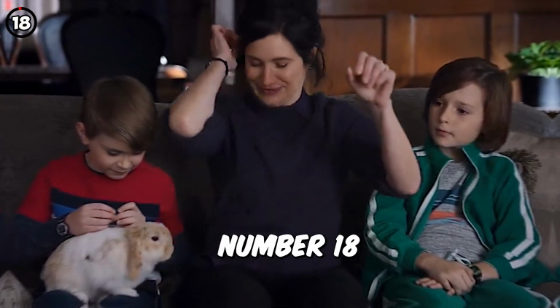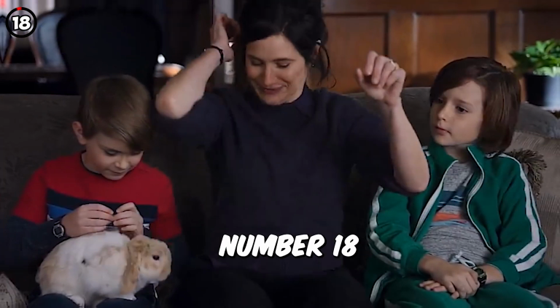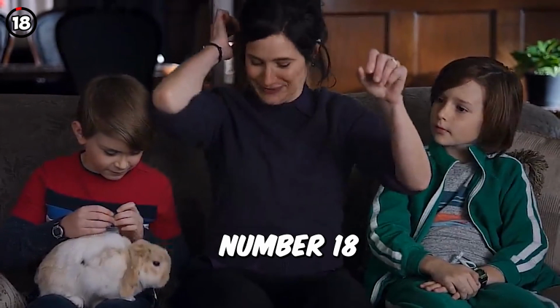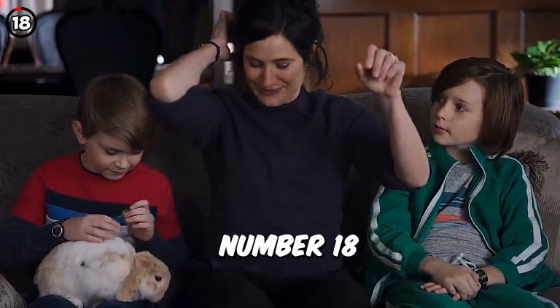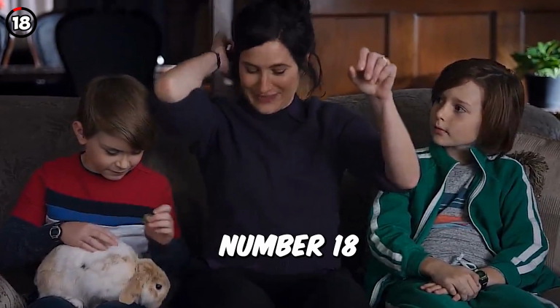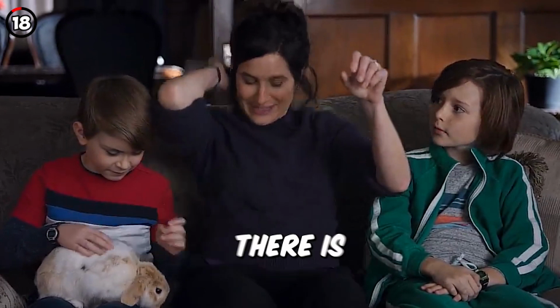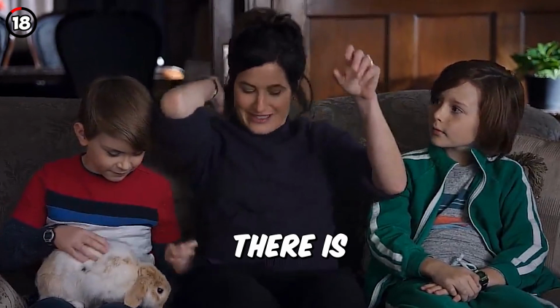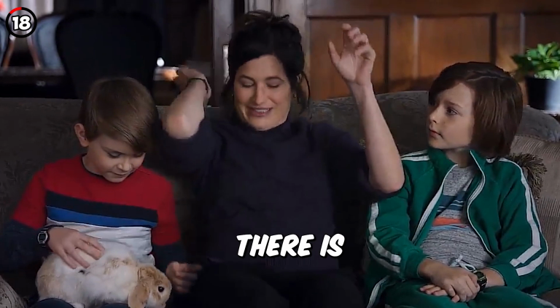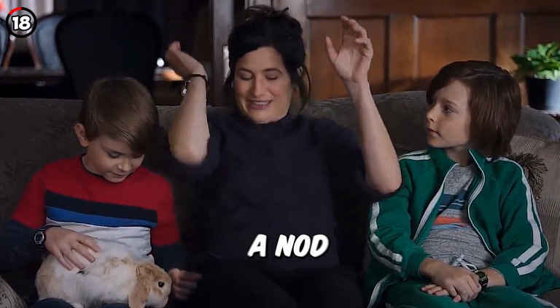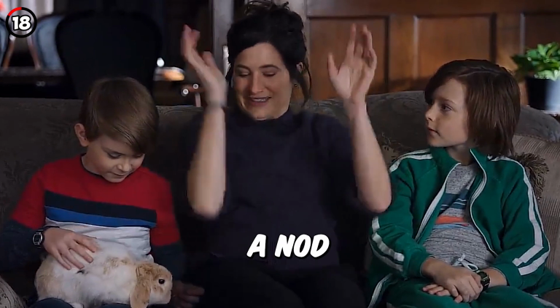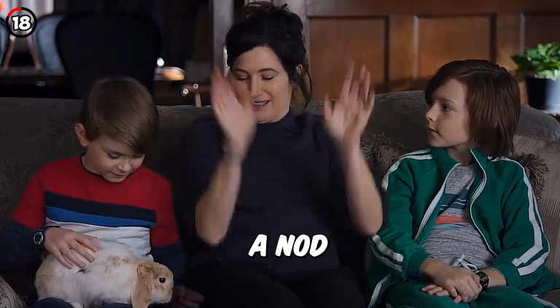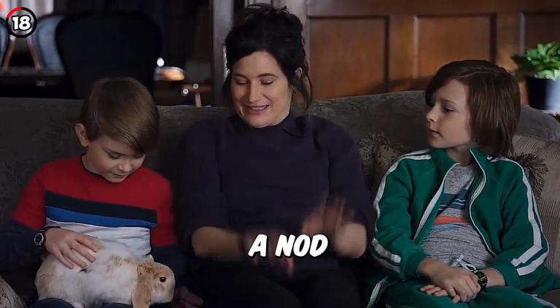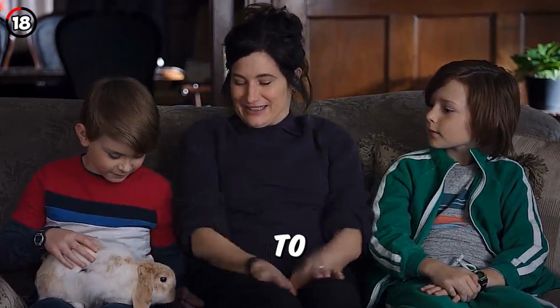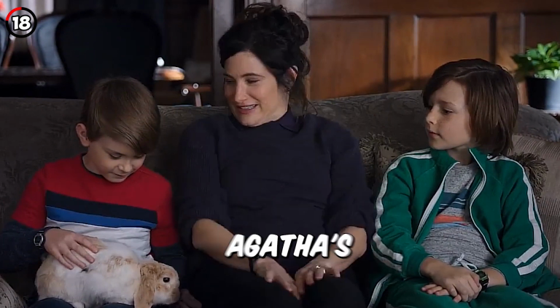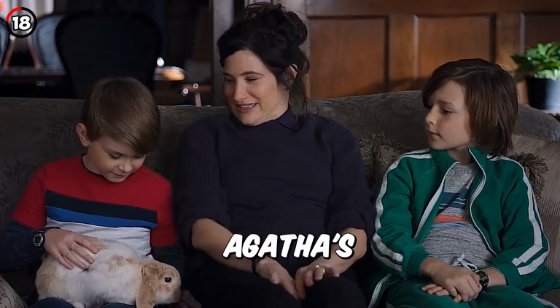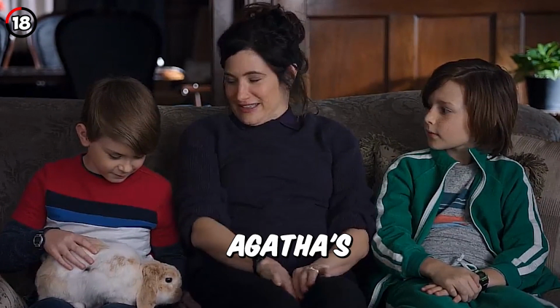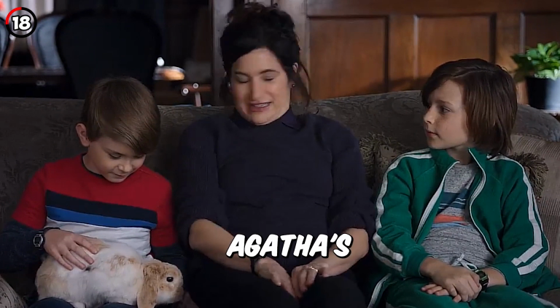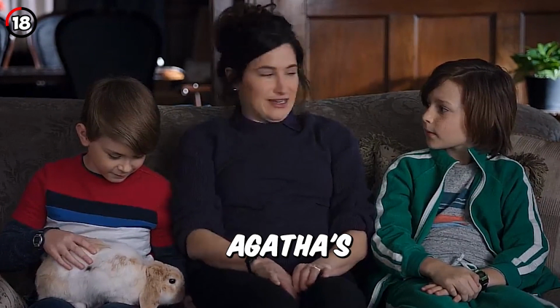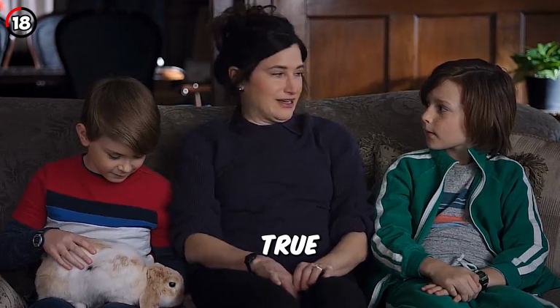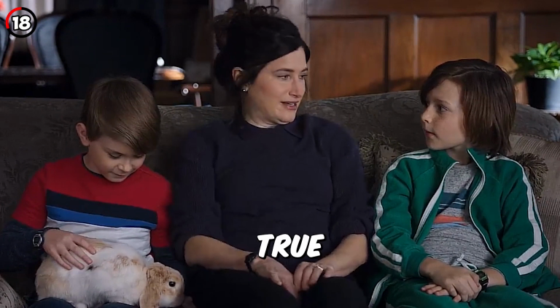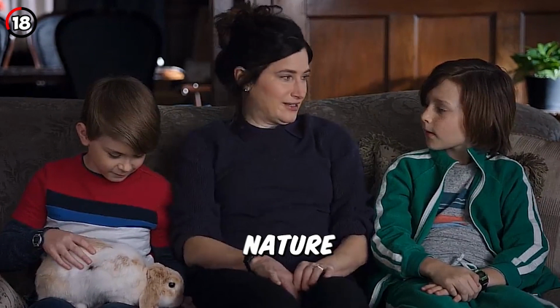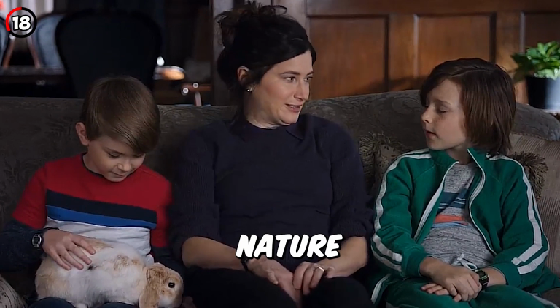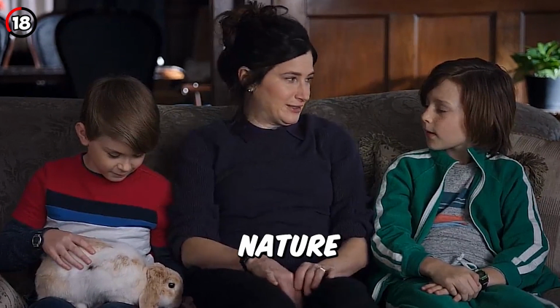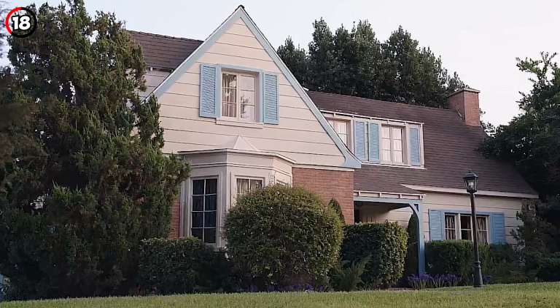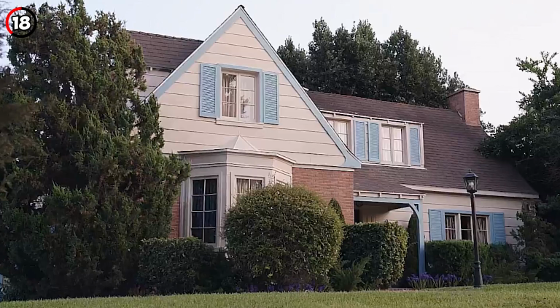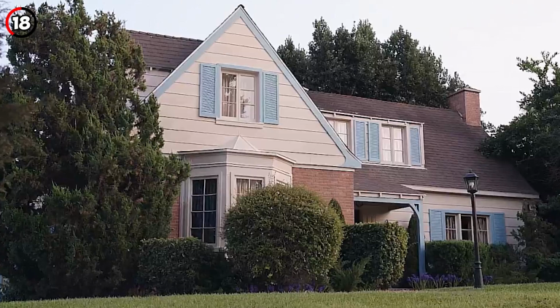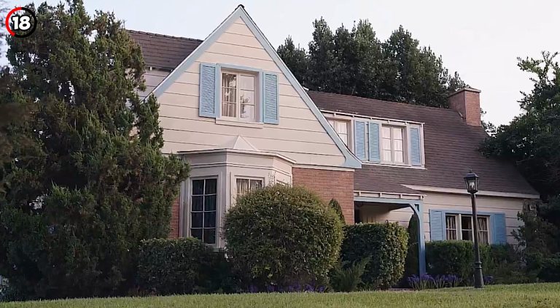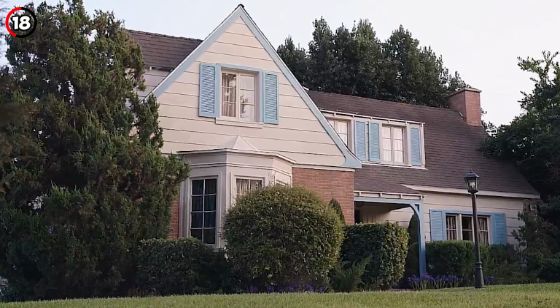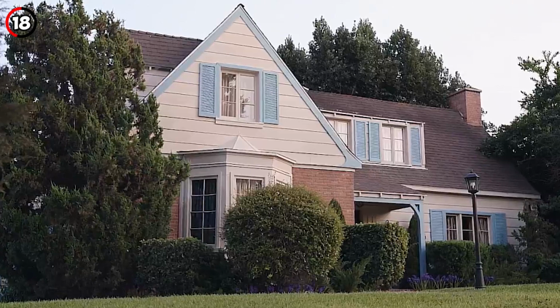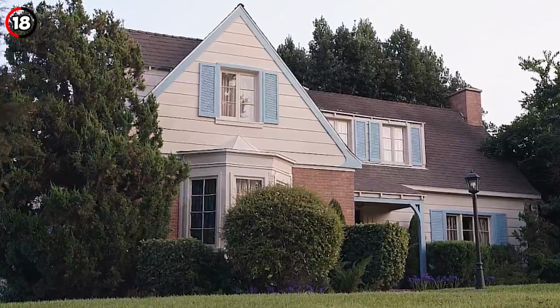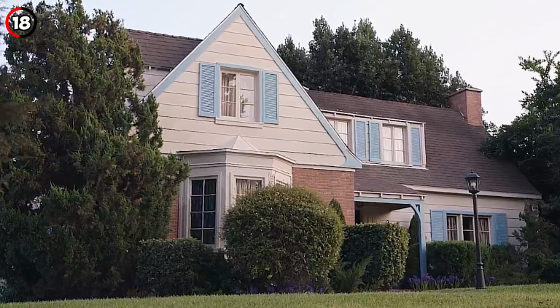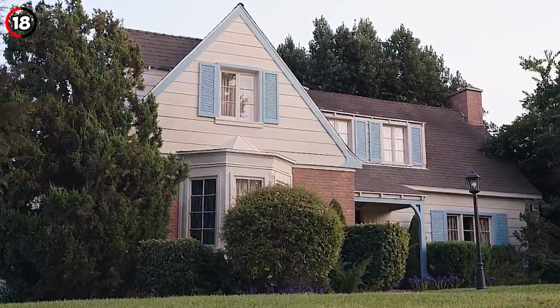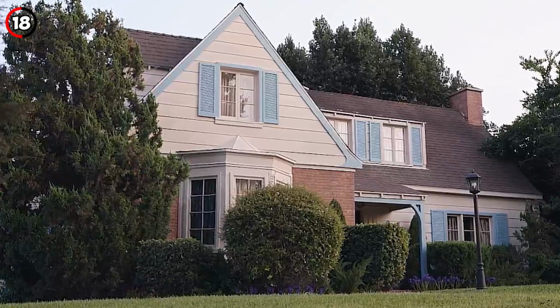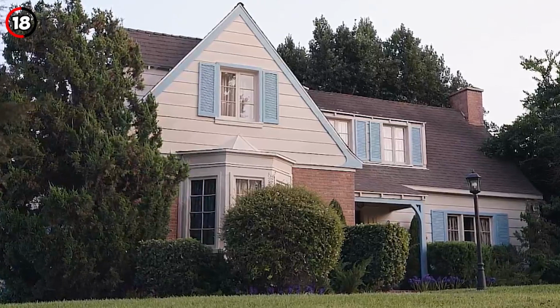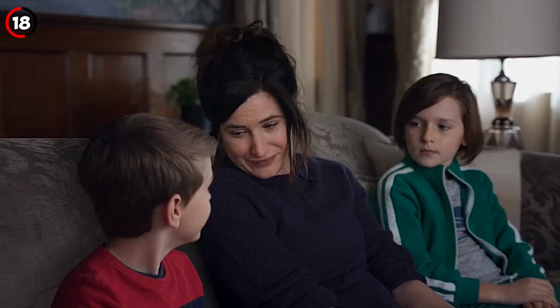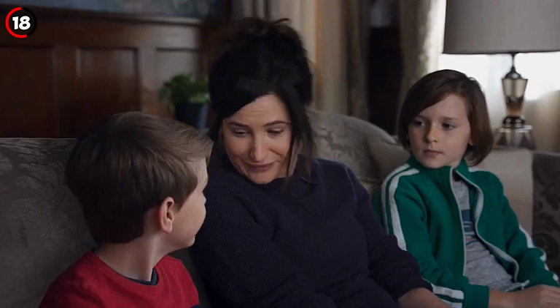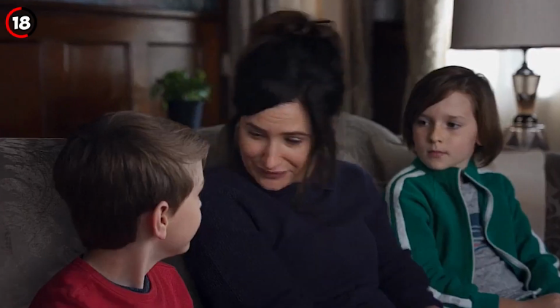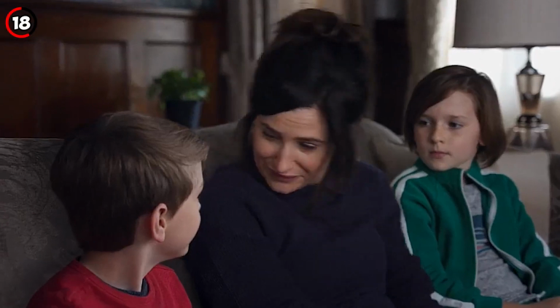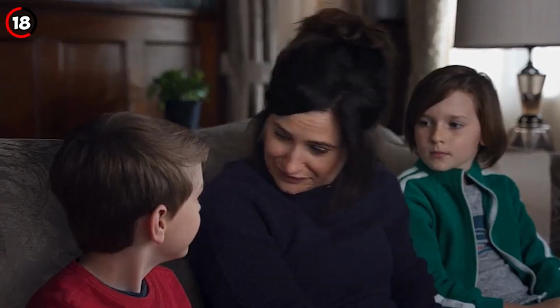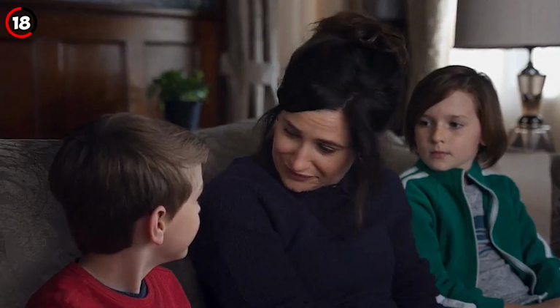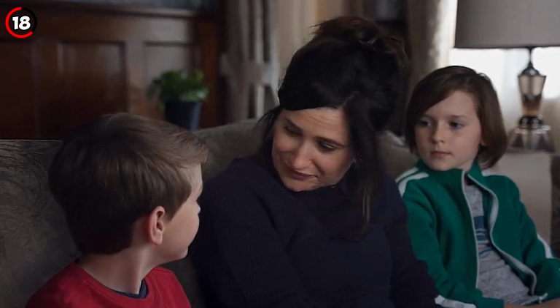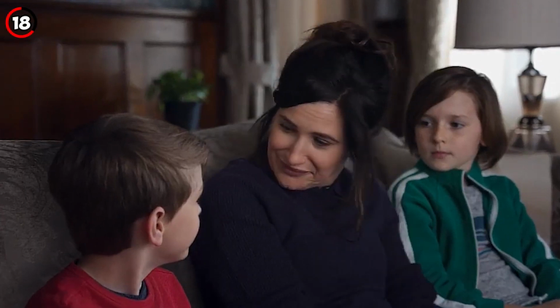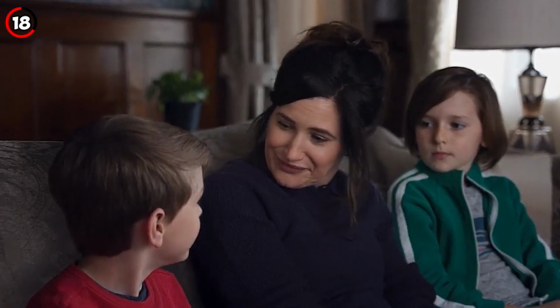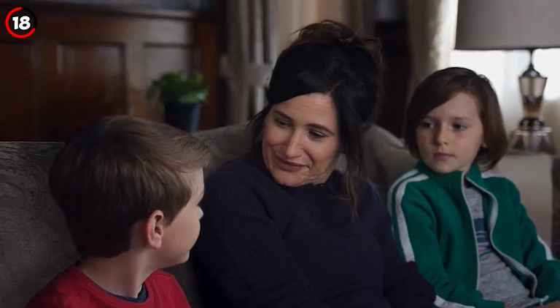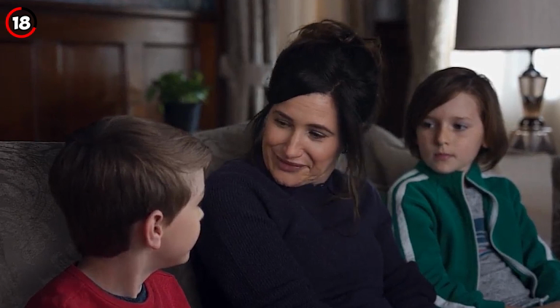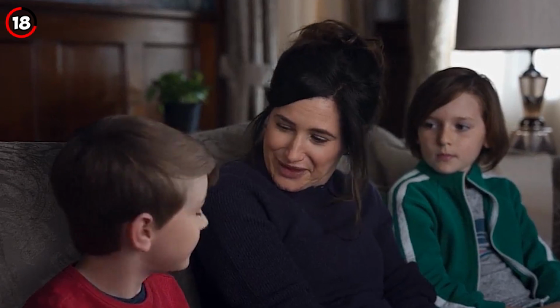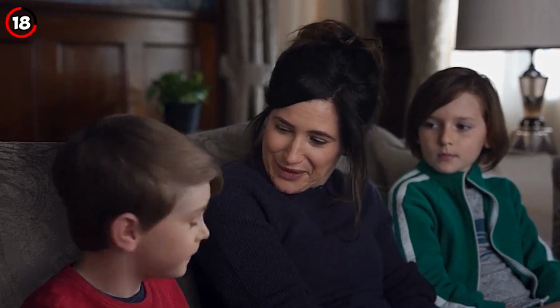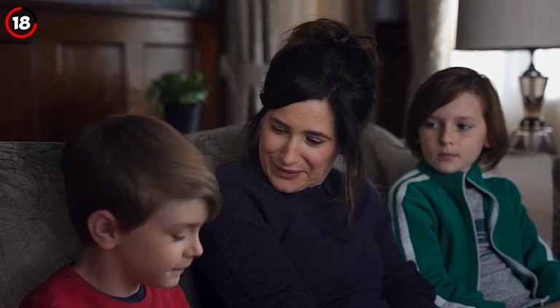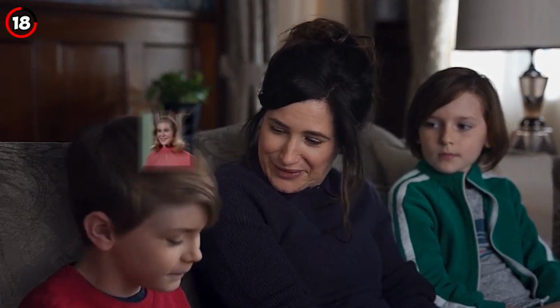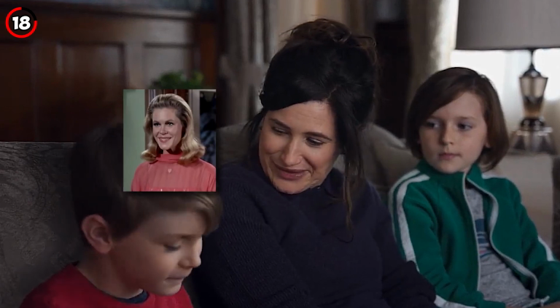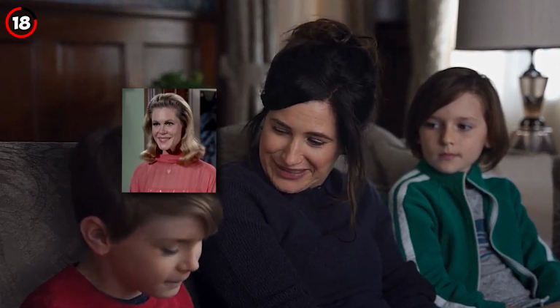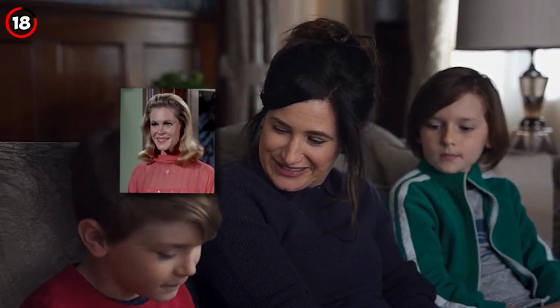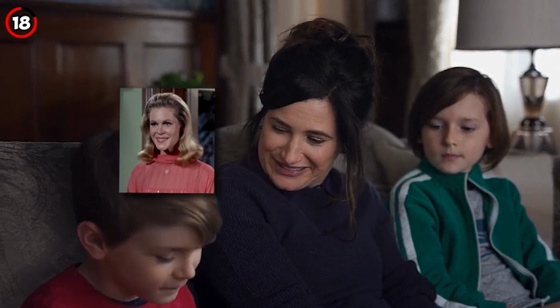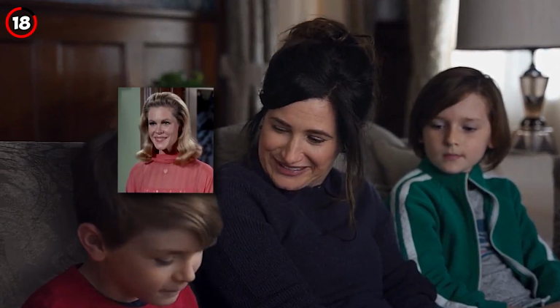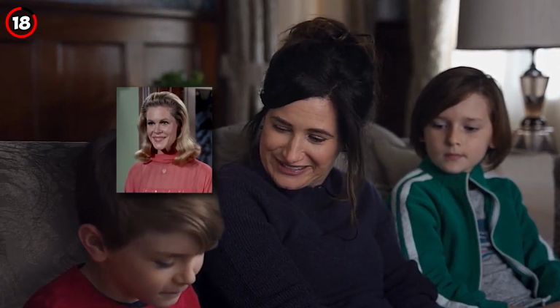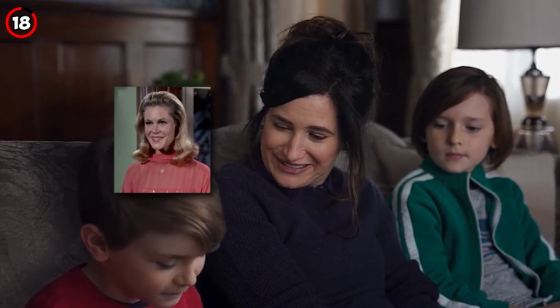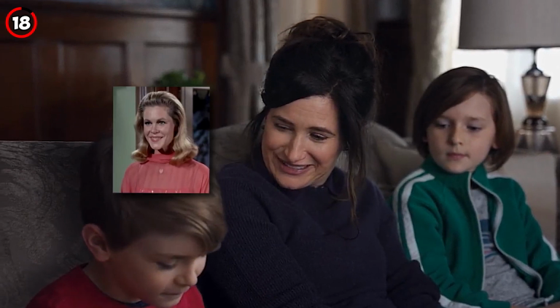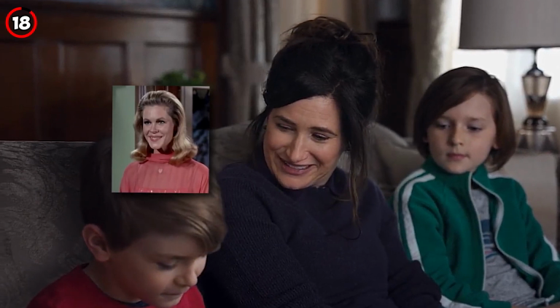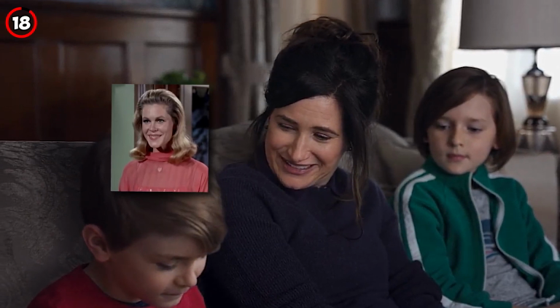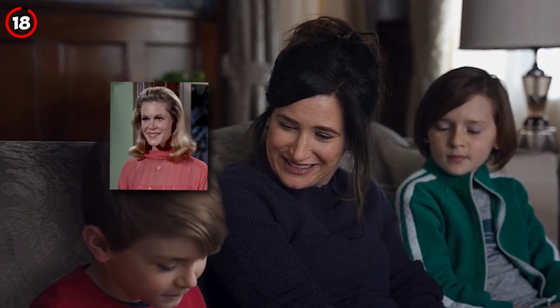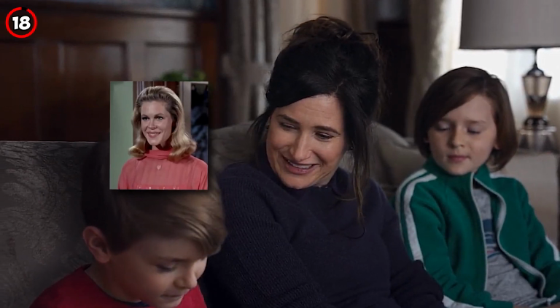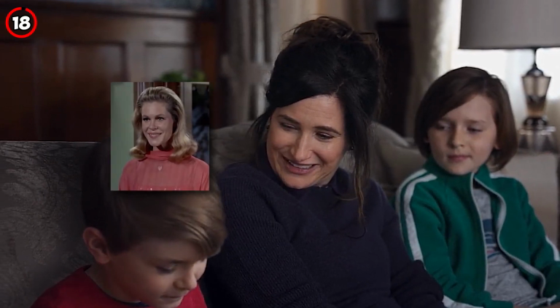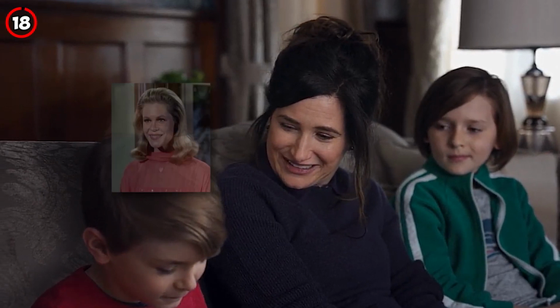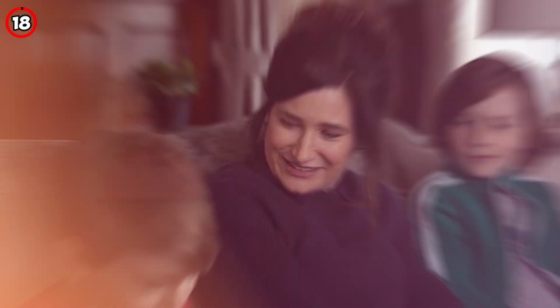Fact 18: There's a nod to Agatha's true nature, as her house is actually the same one used by Samantha Stevens in Bewitched.